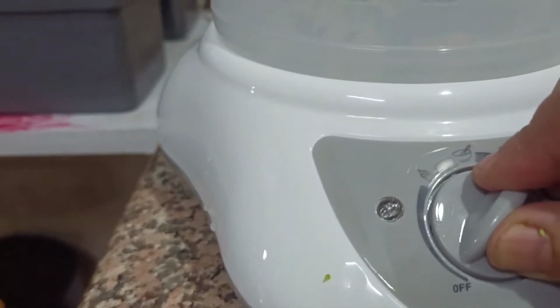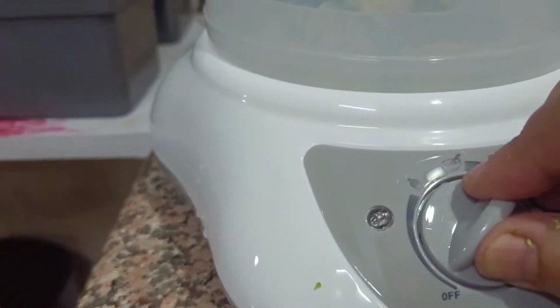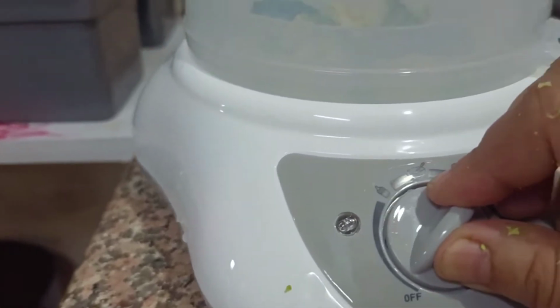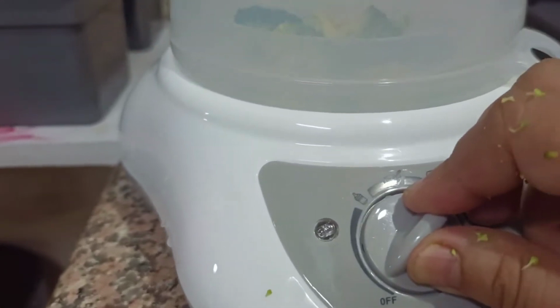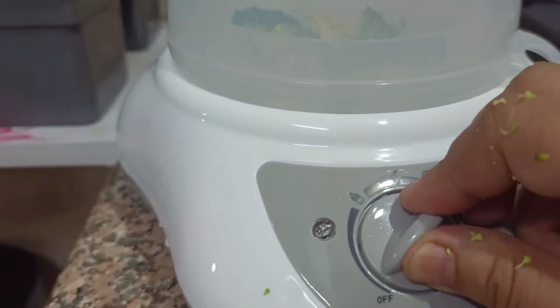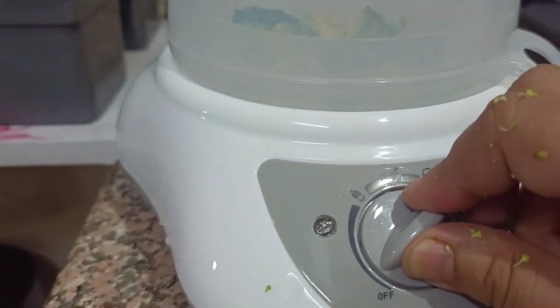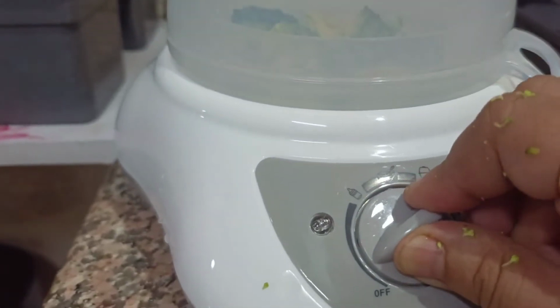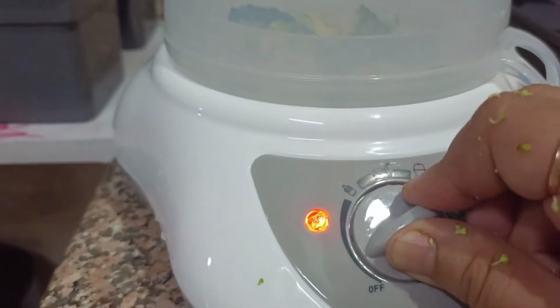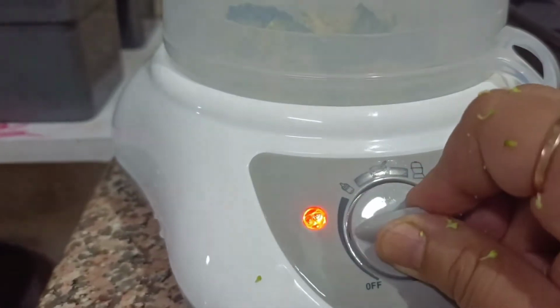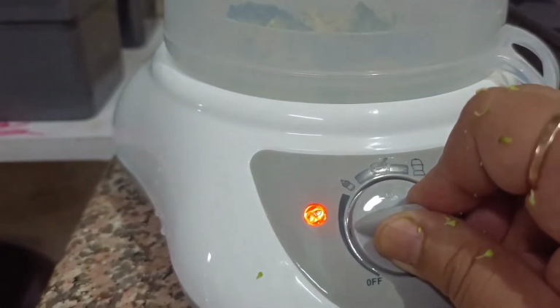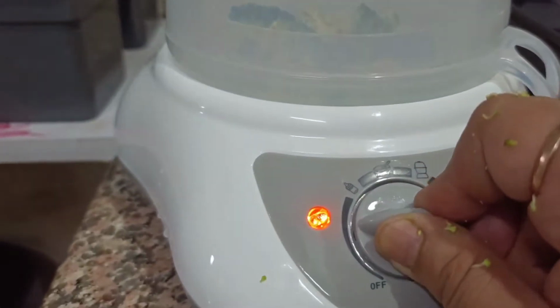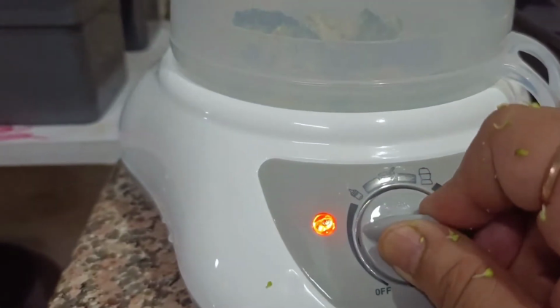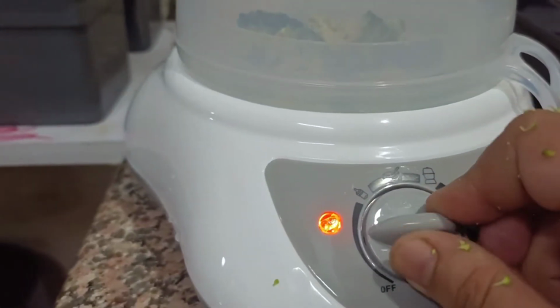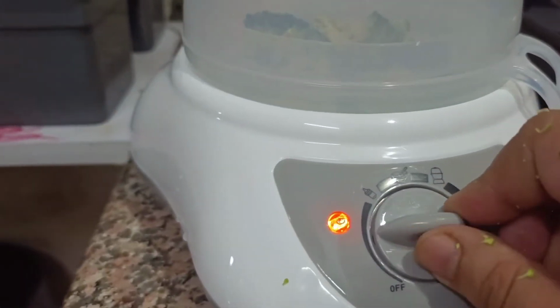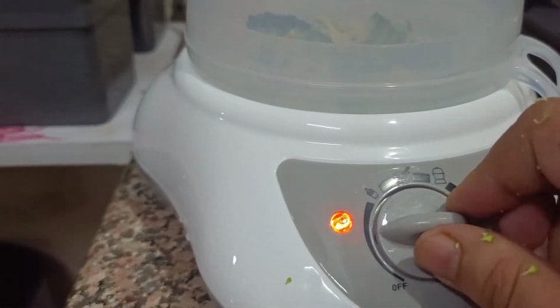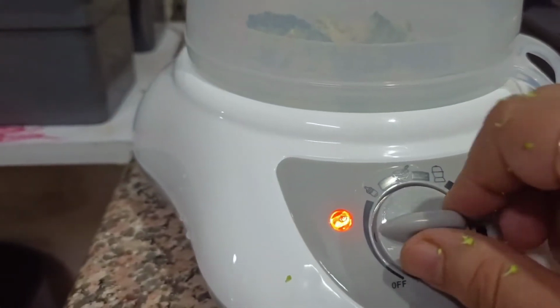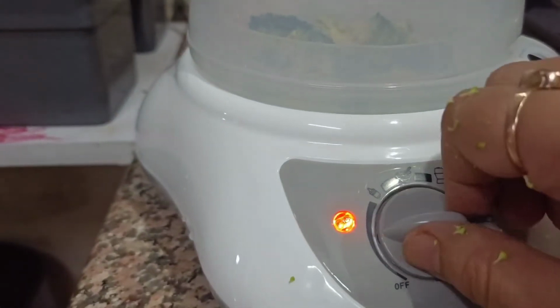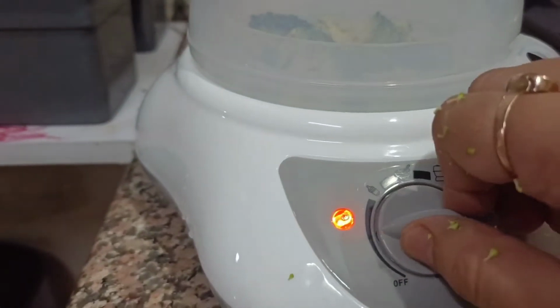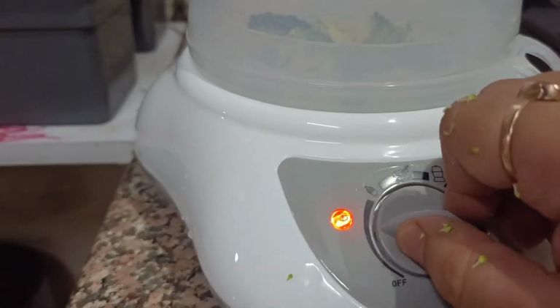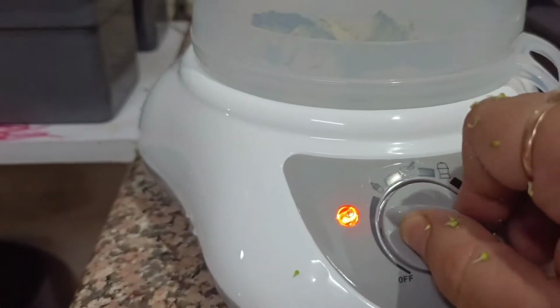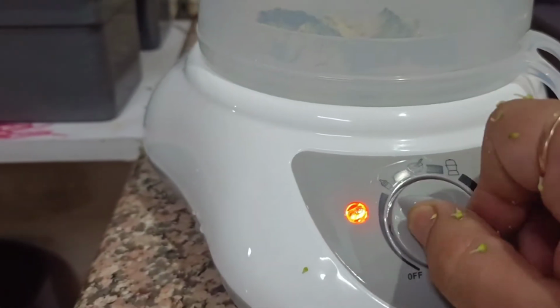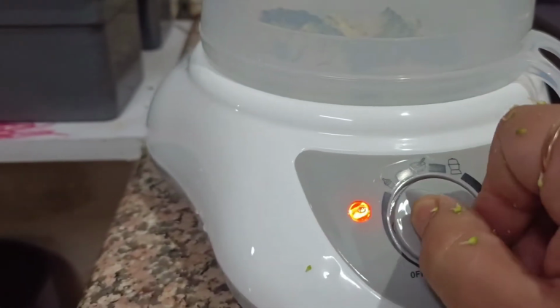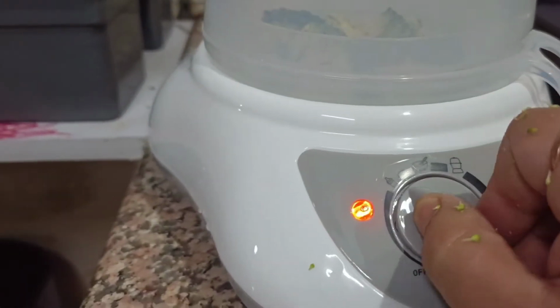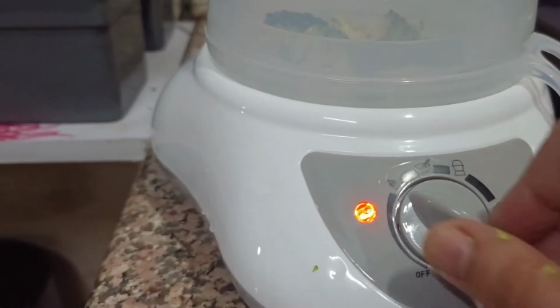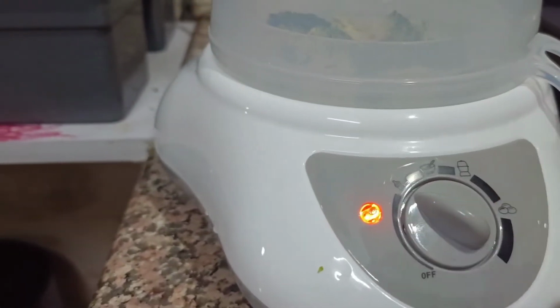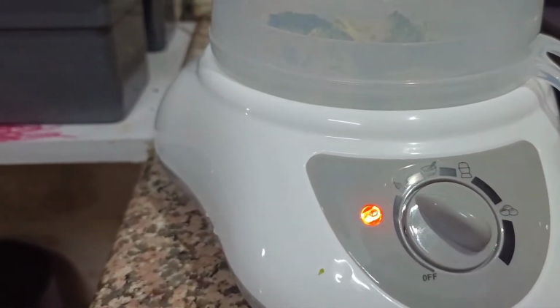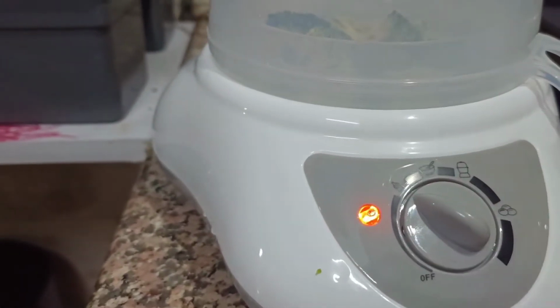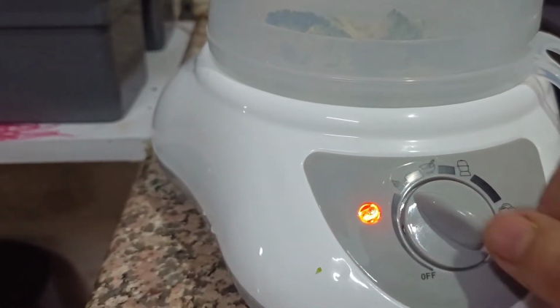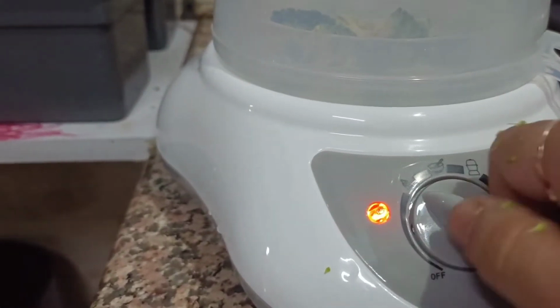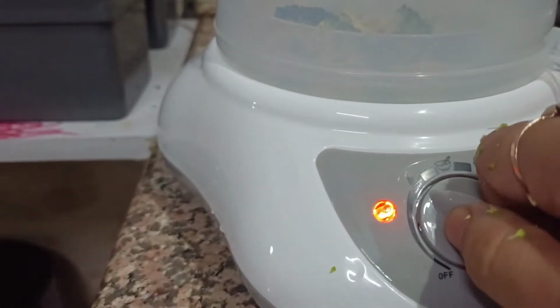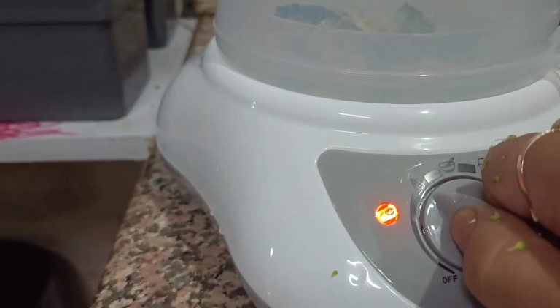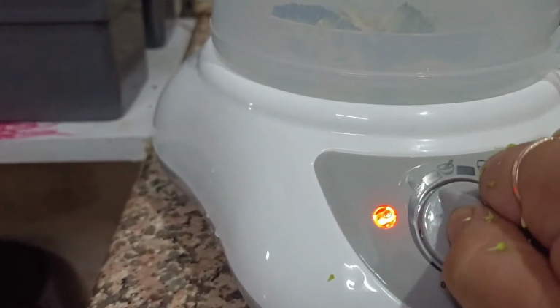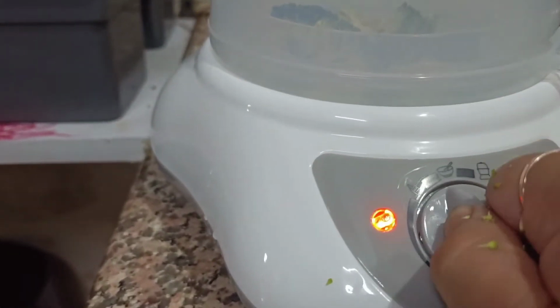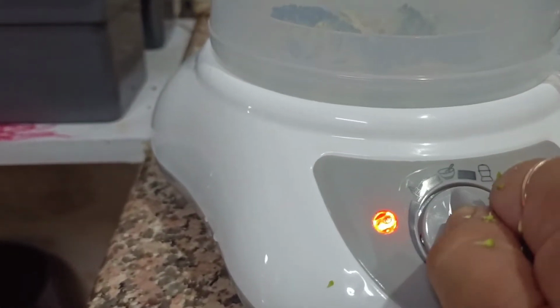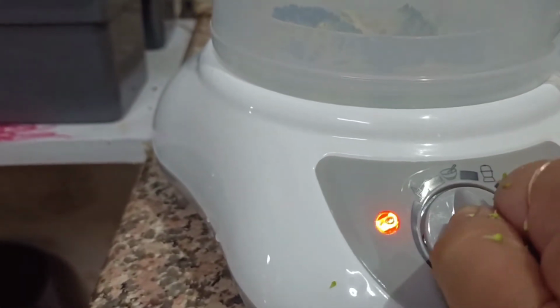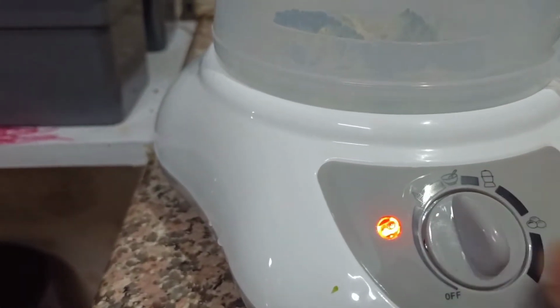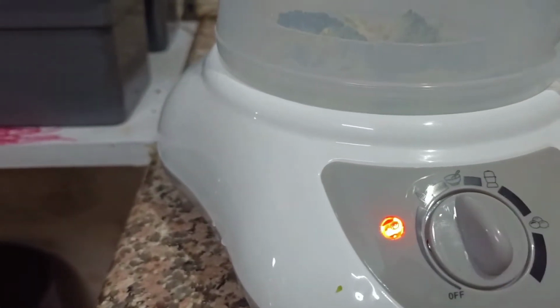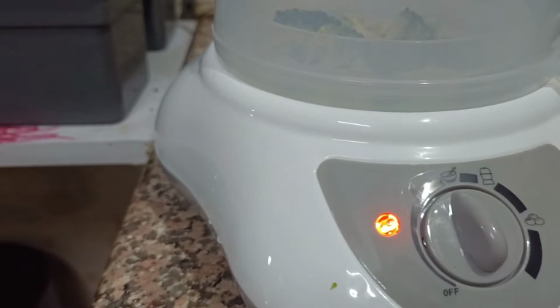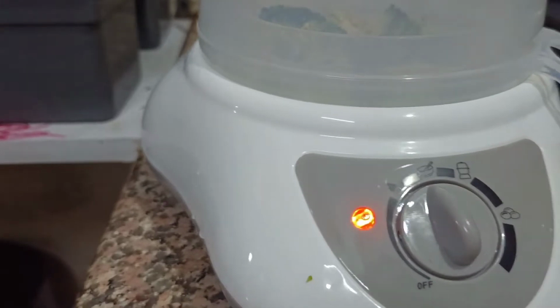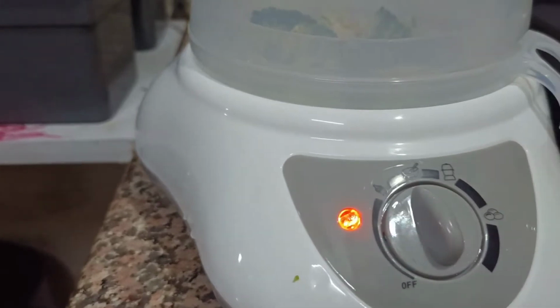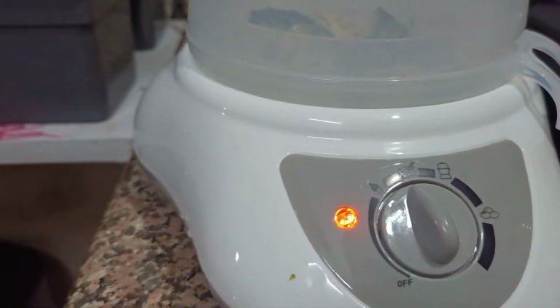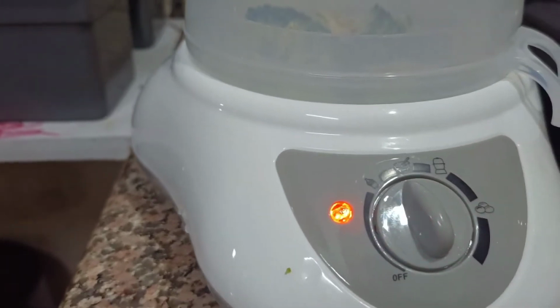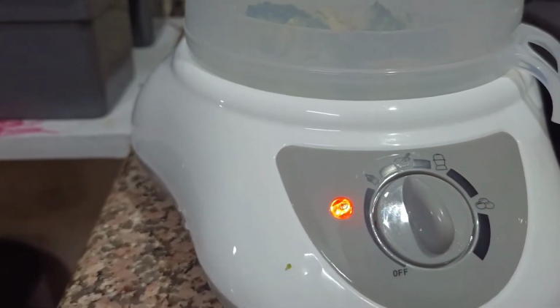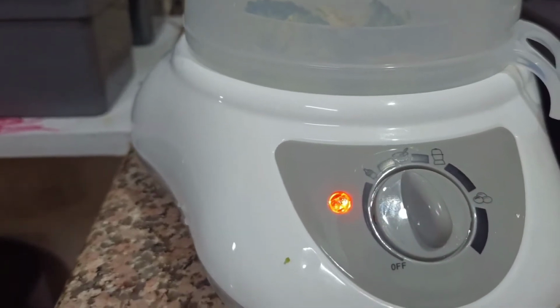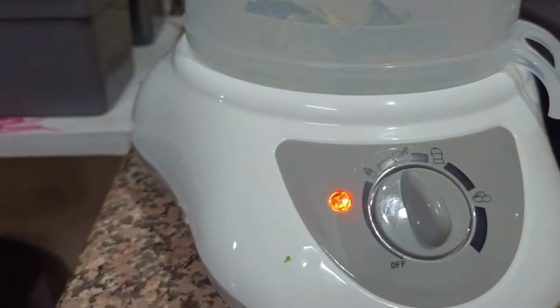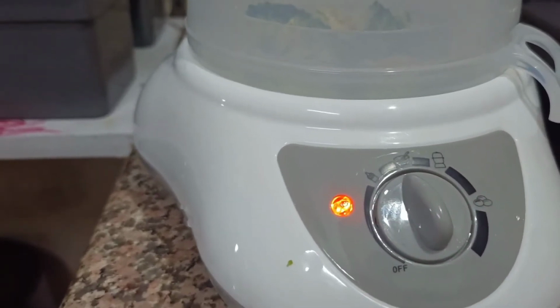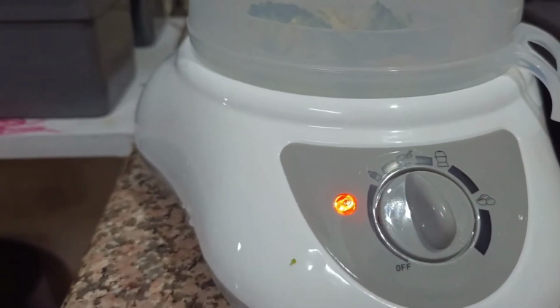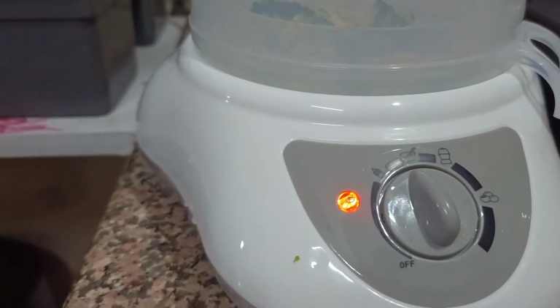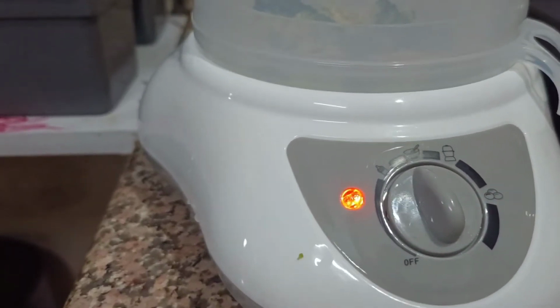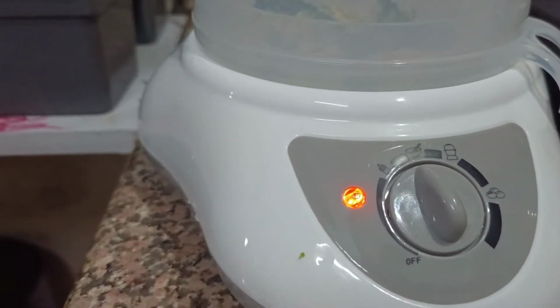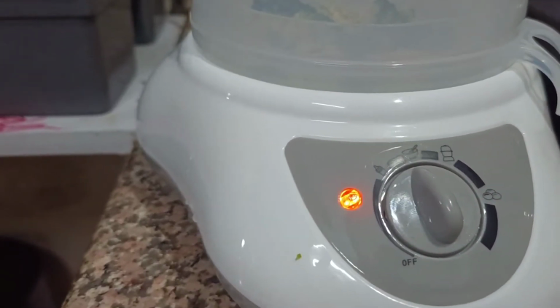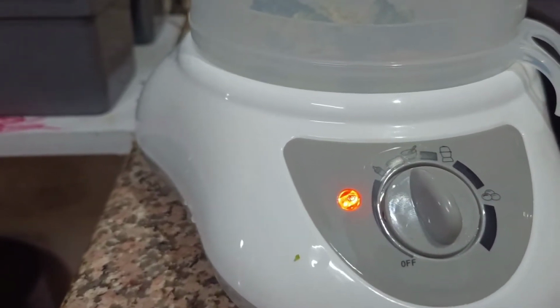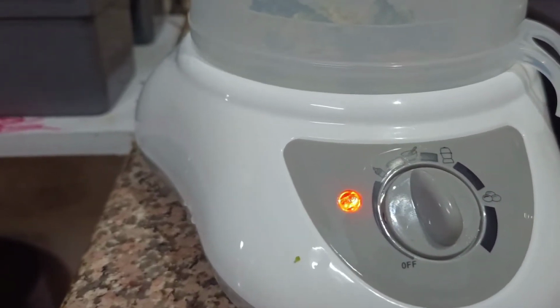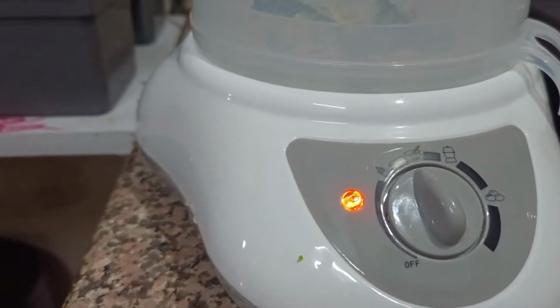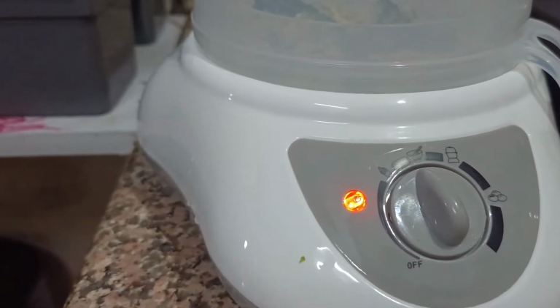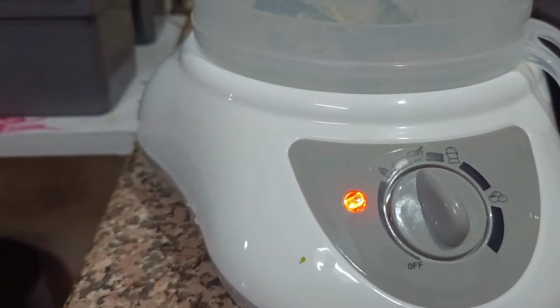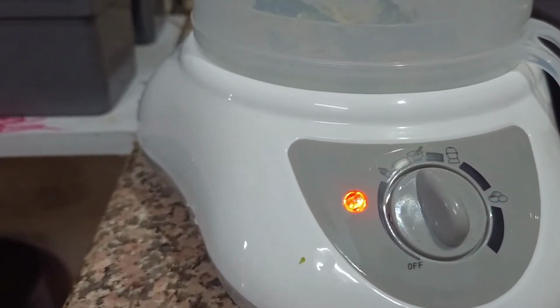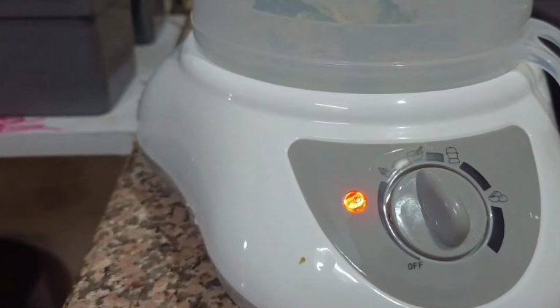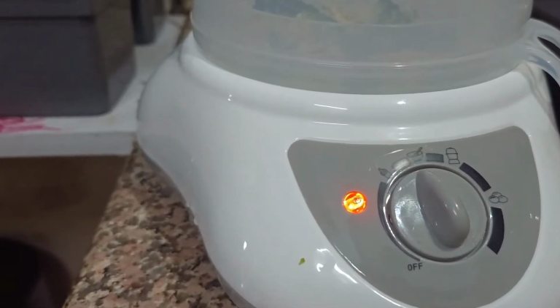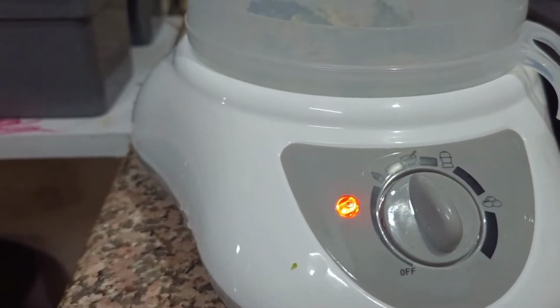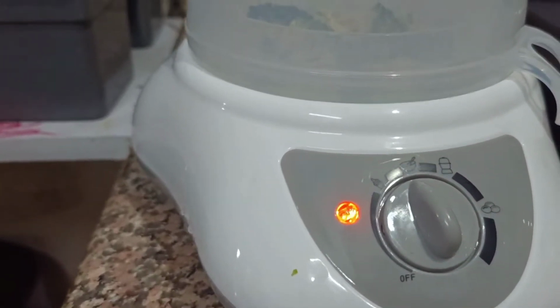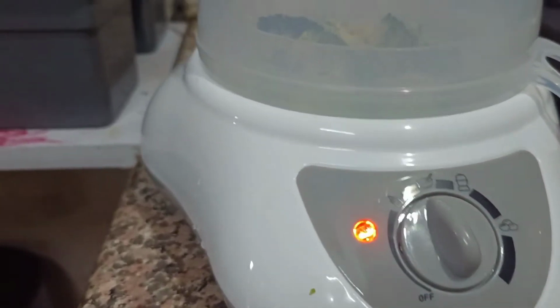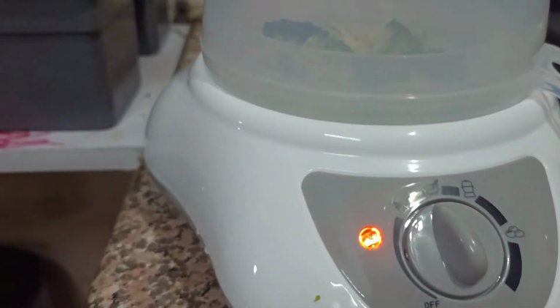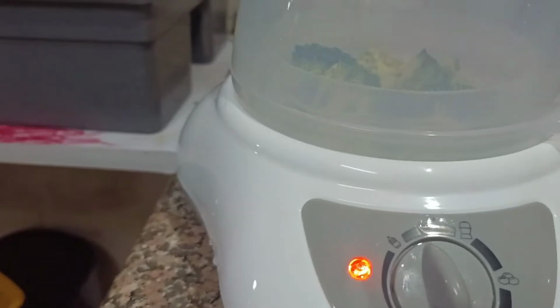Let me show you the settings. You have options to warm the bottle, warm the food, or boil the eggs.